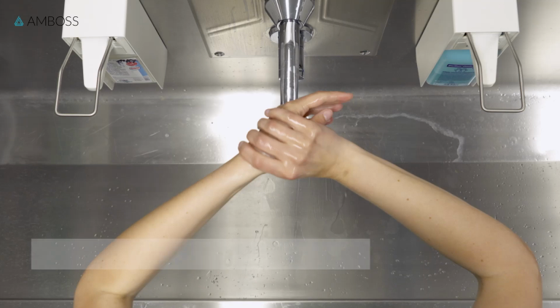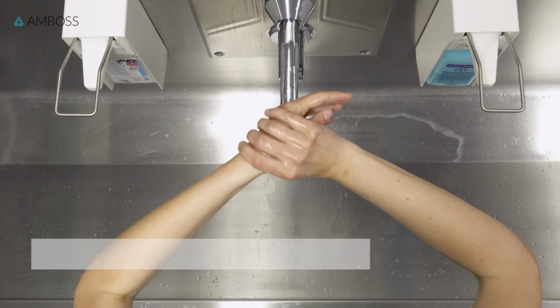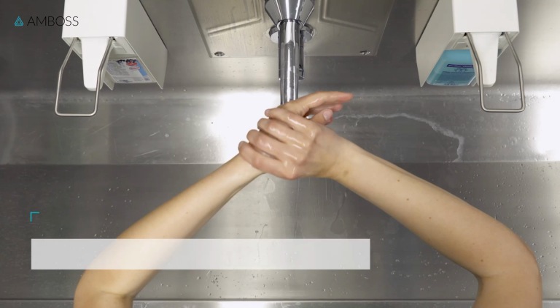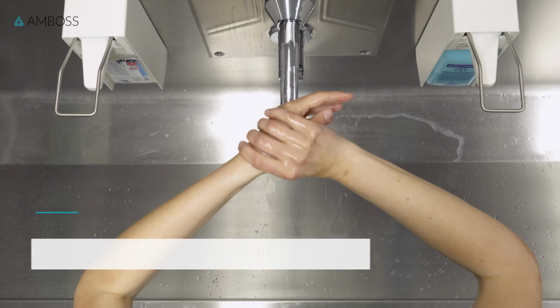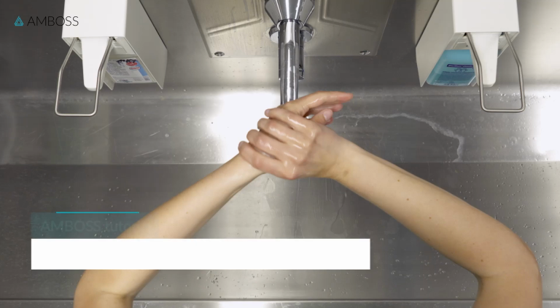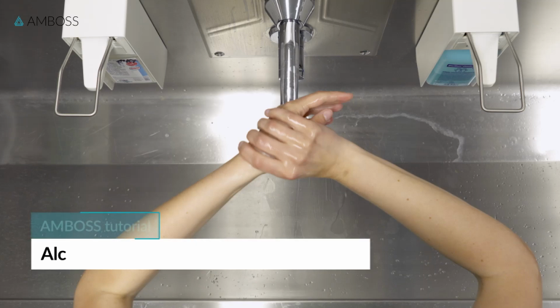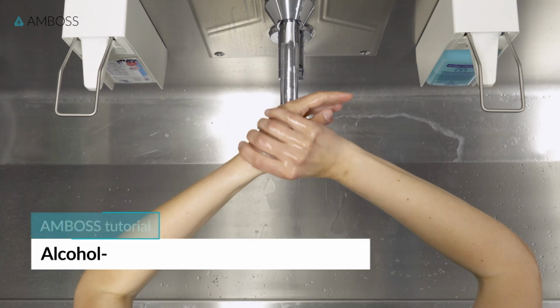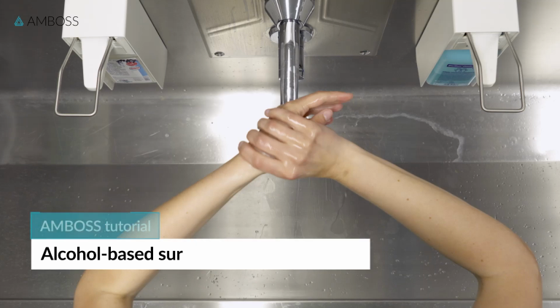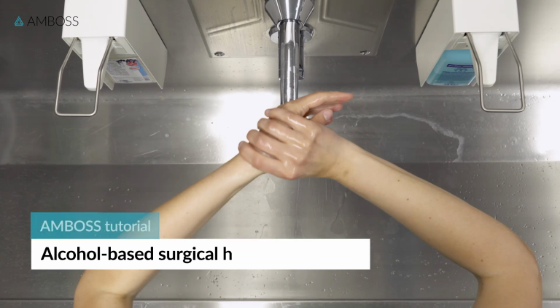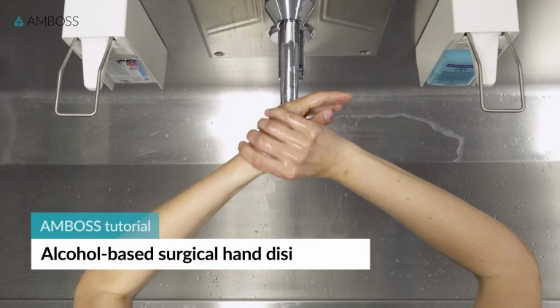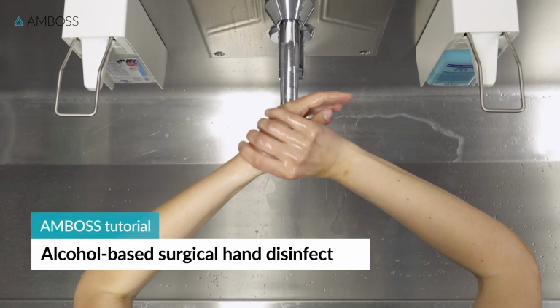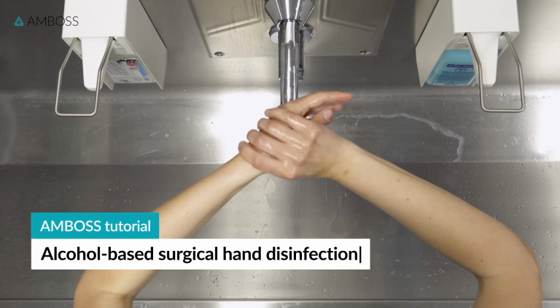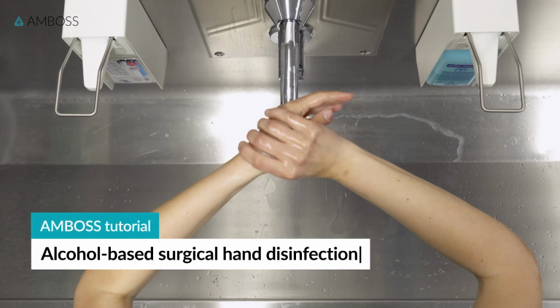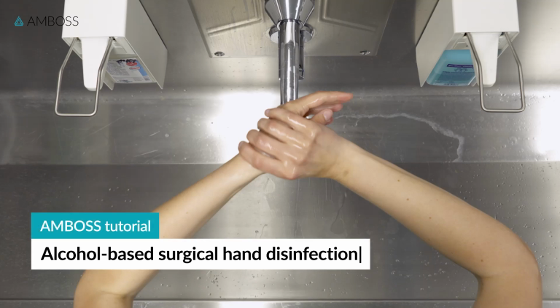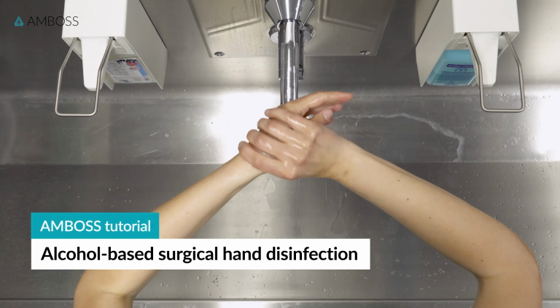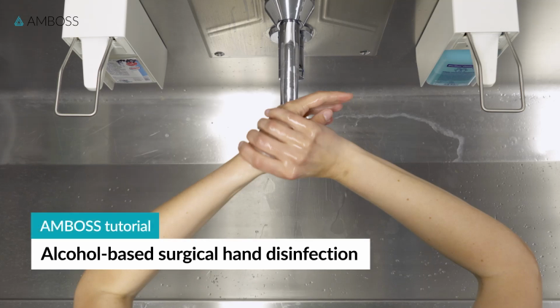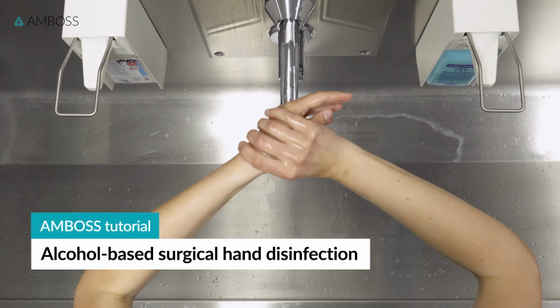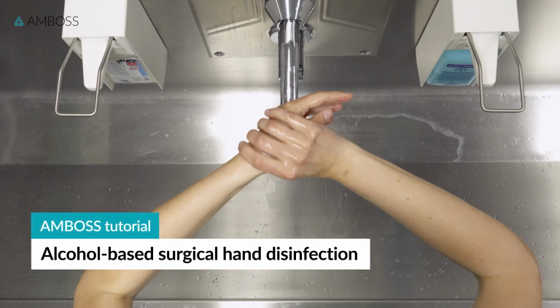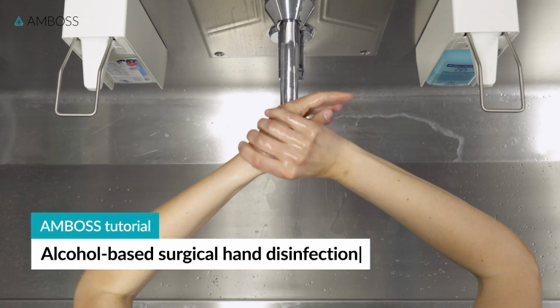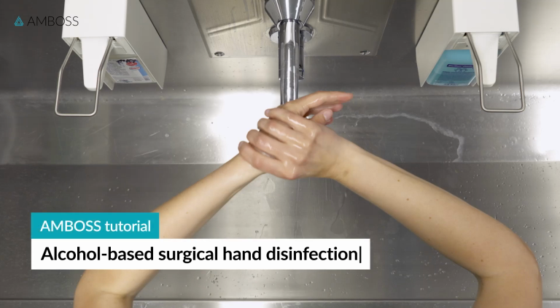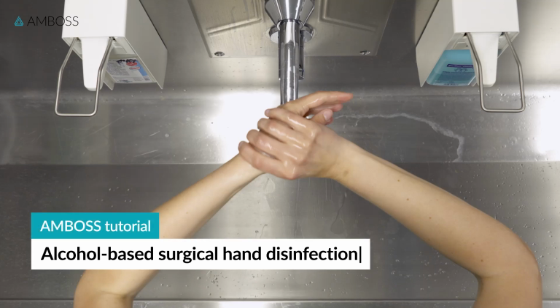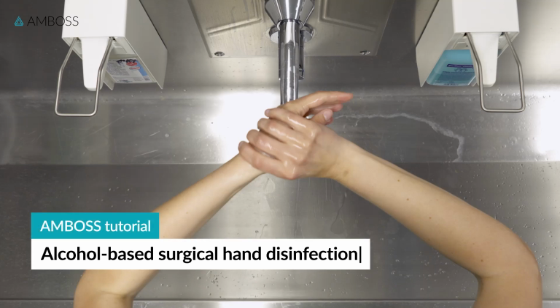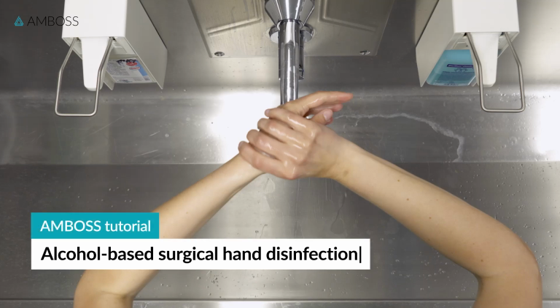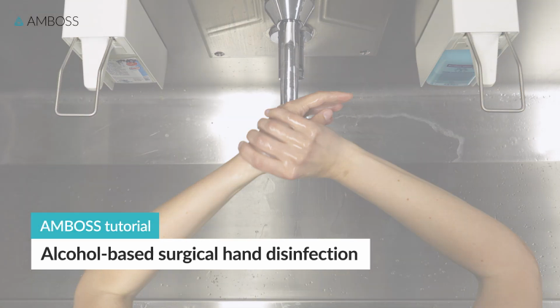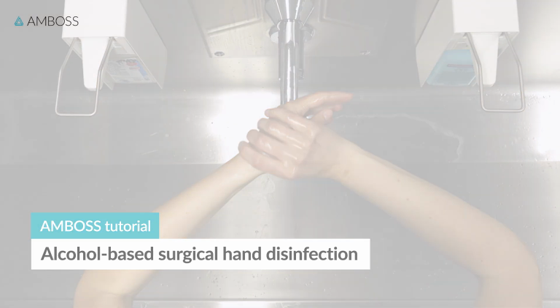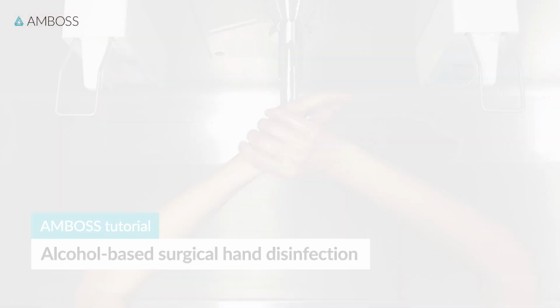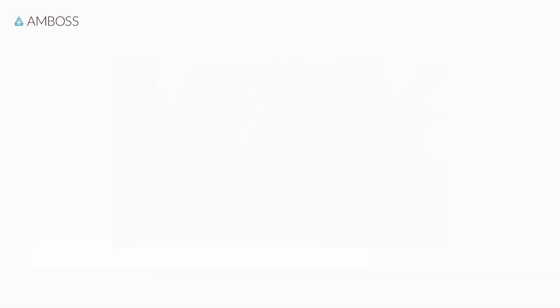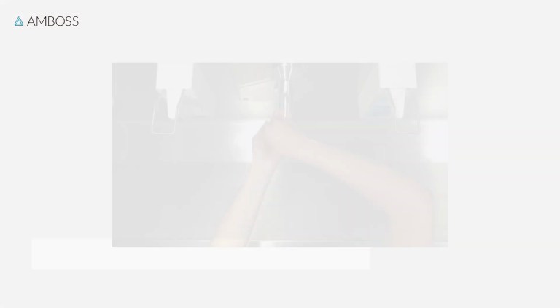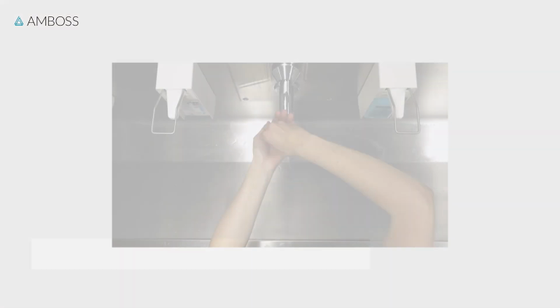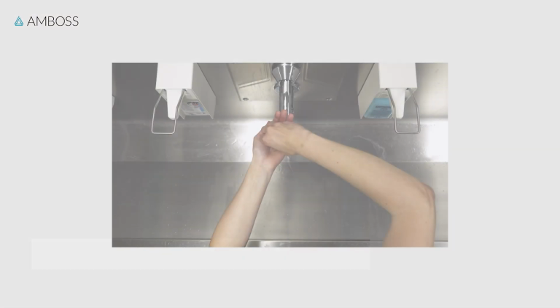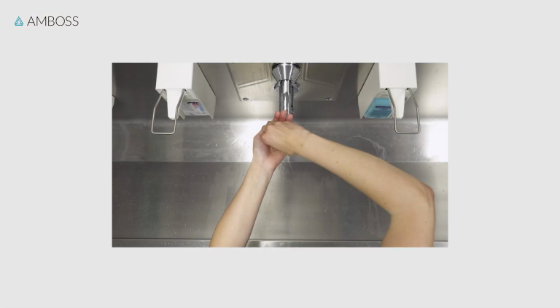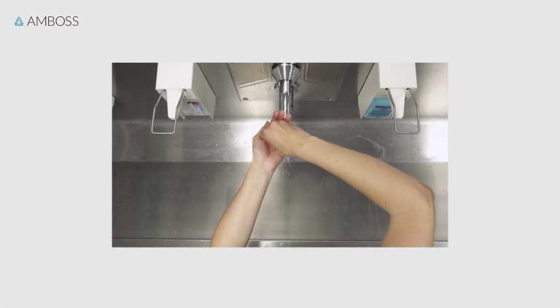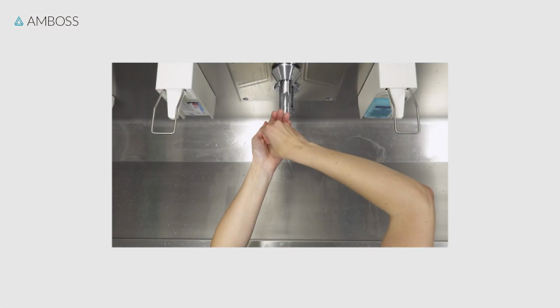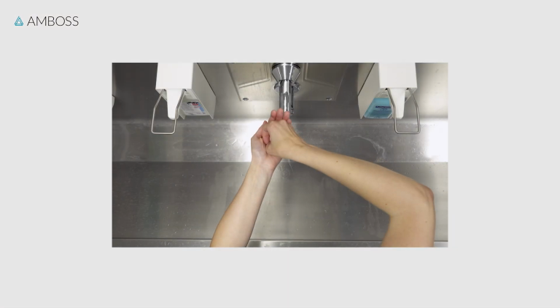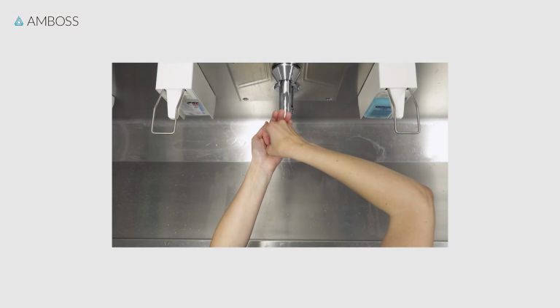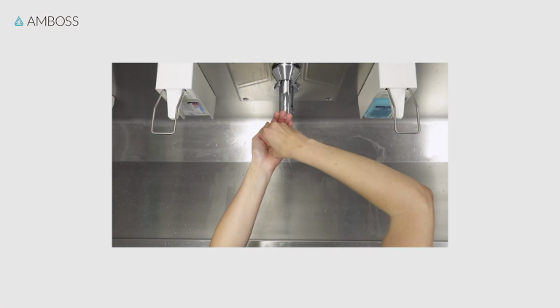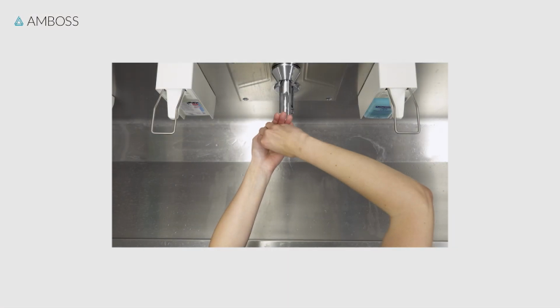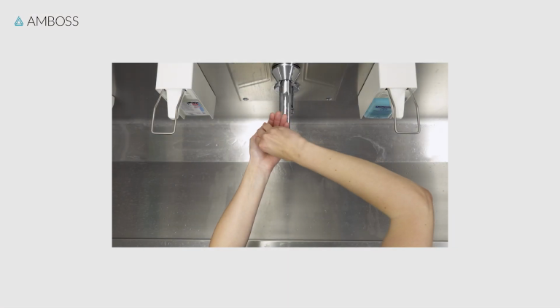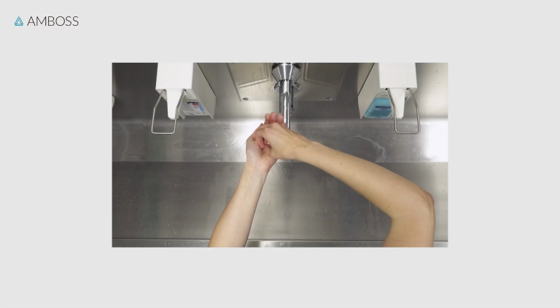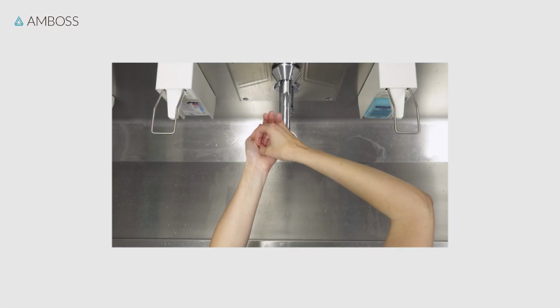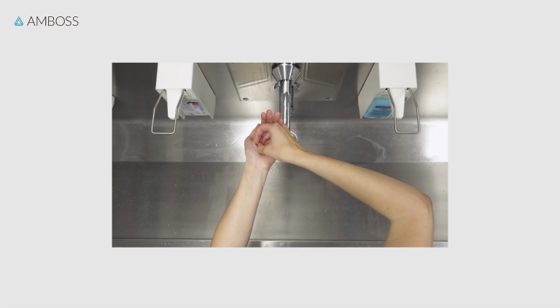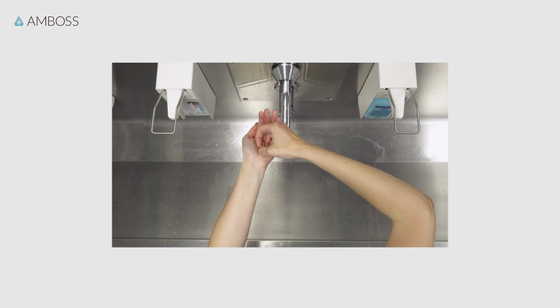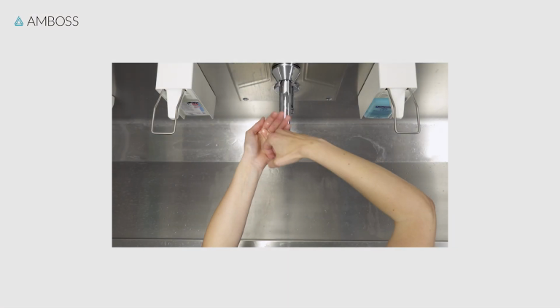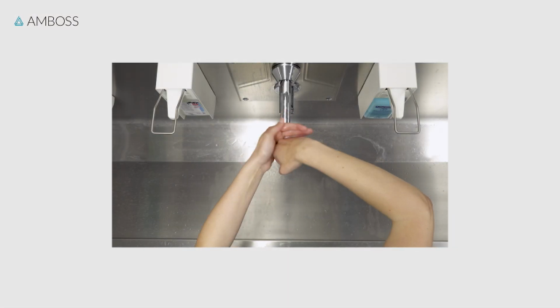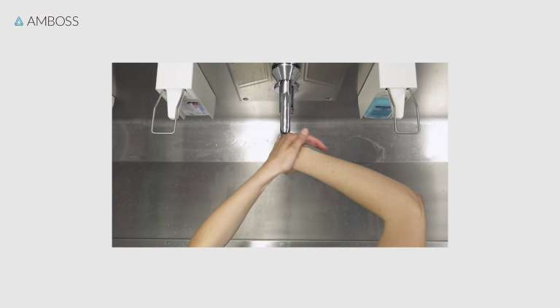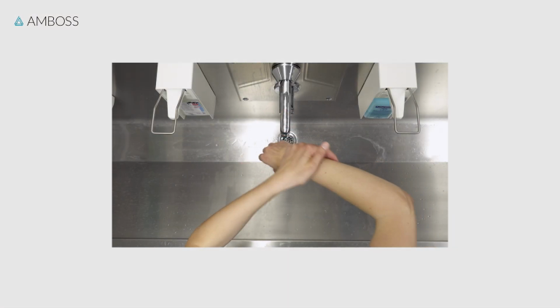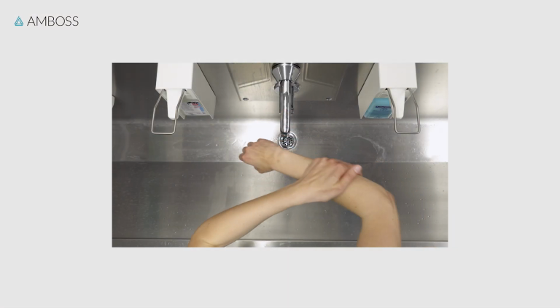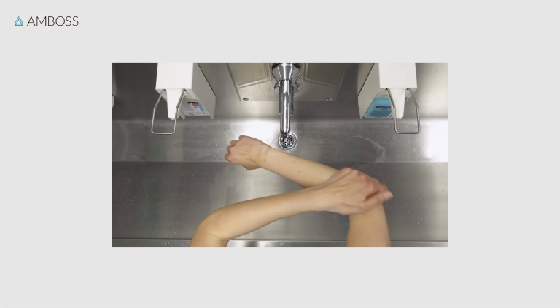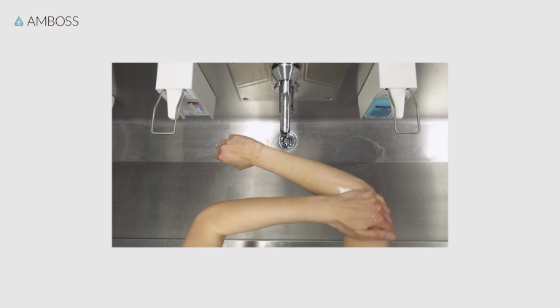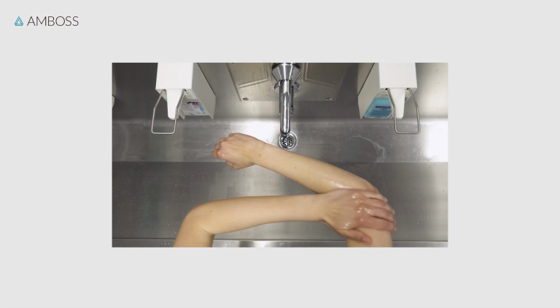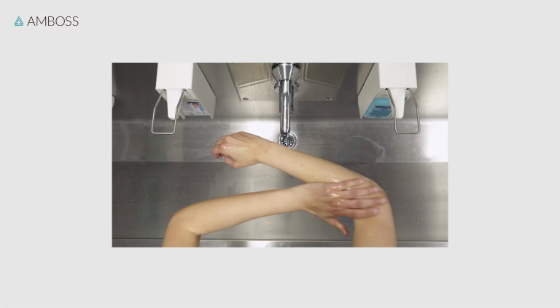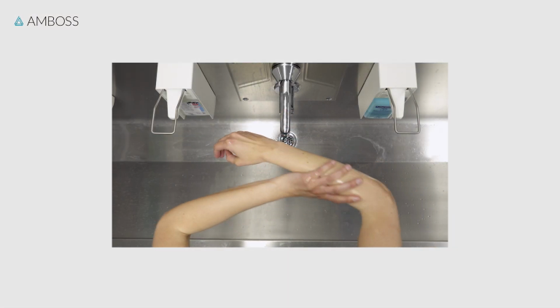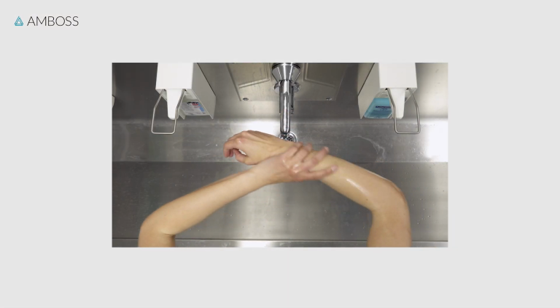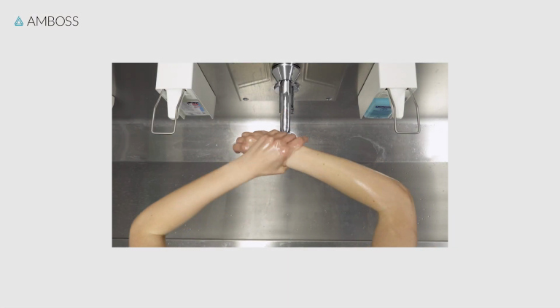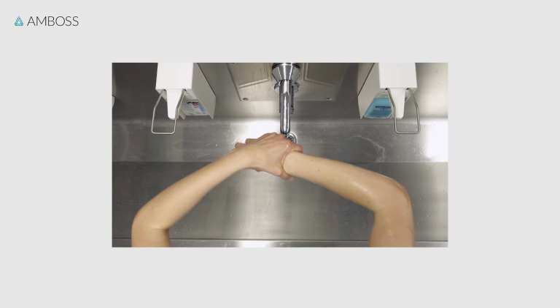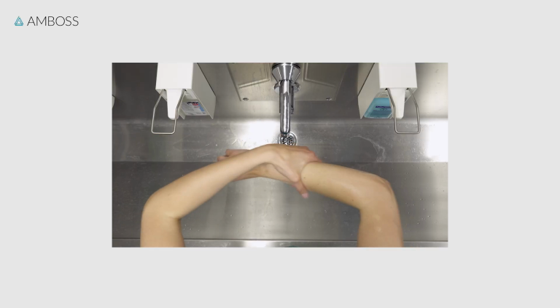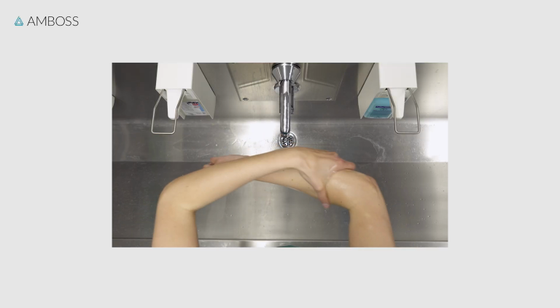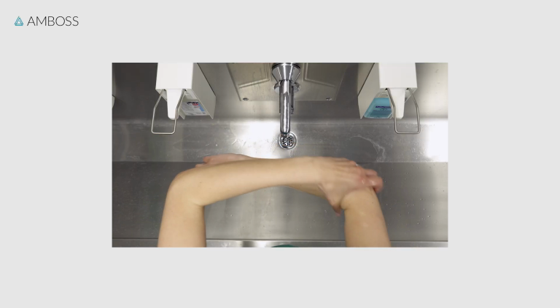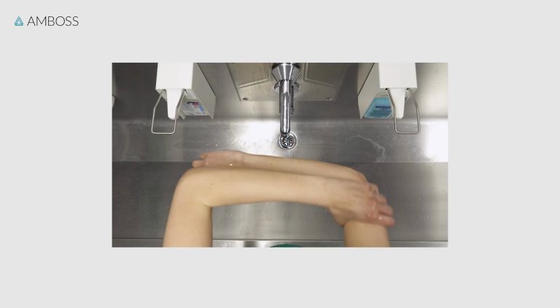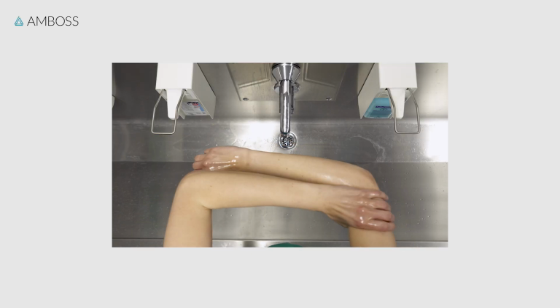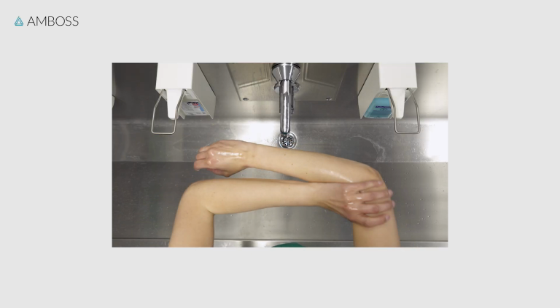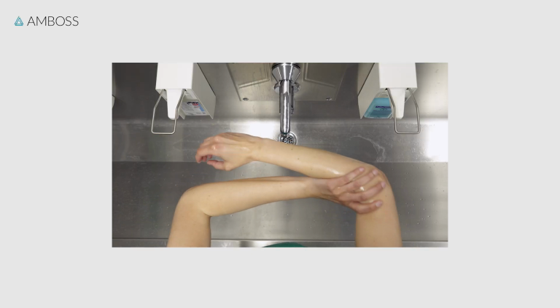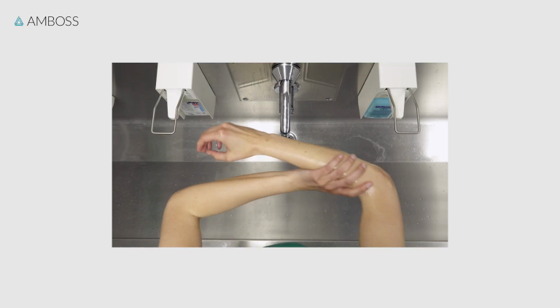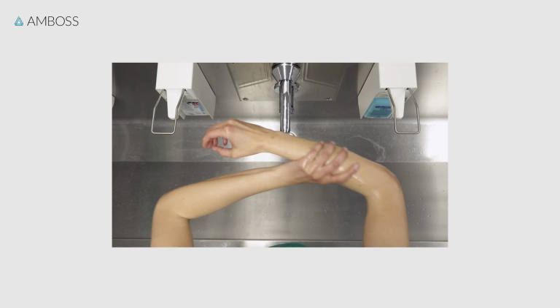Hello, and welcome to another Amboss tutorial. In this video, we'll show you how to perform an alcohol-based surgical disinfection.